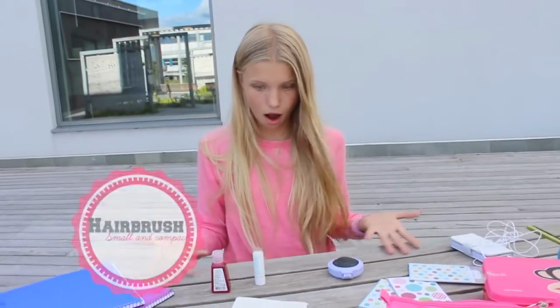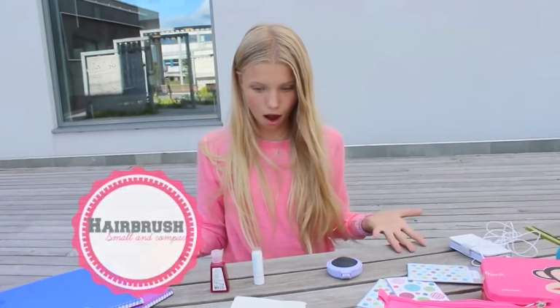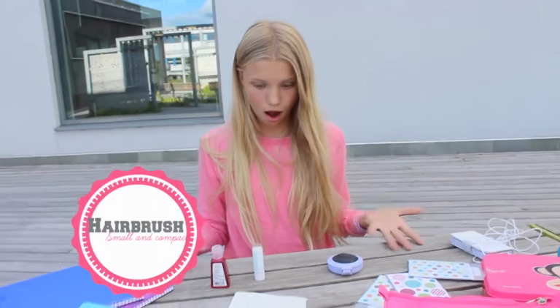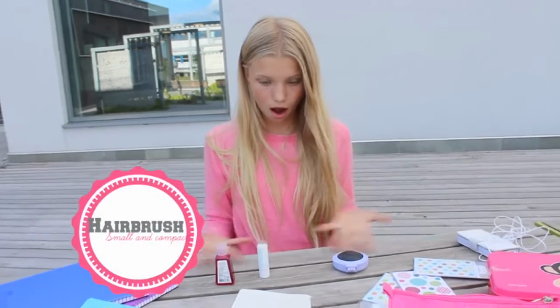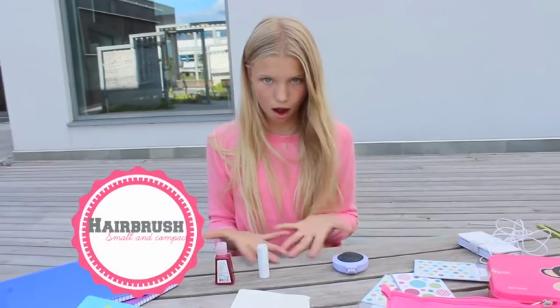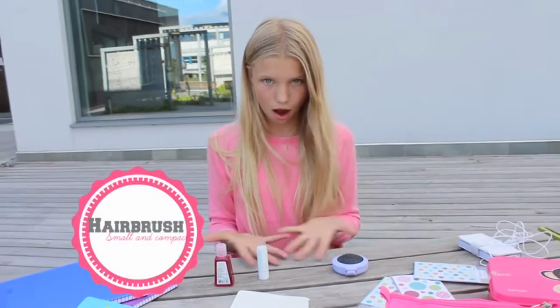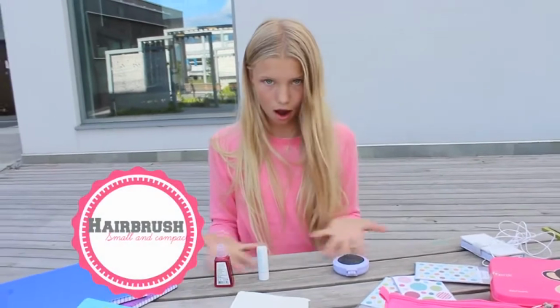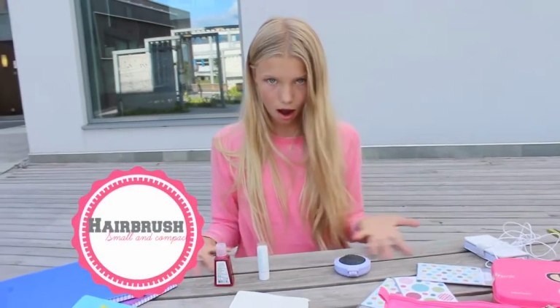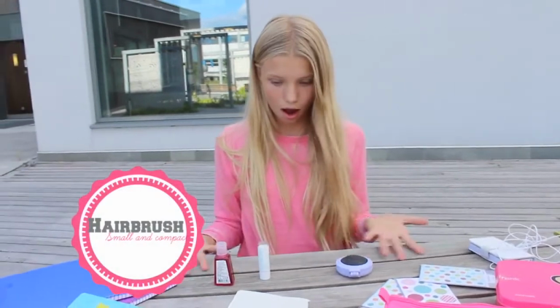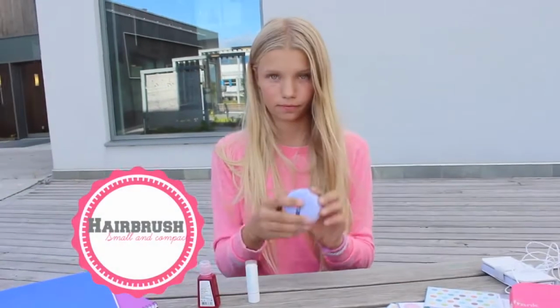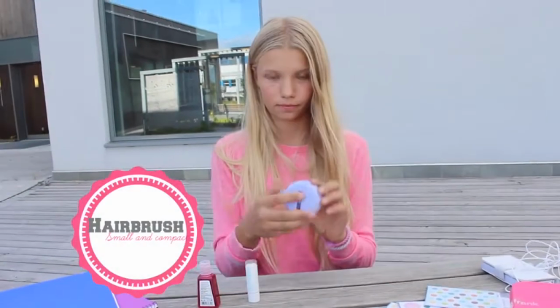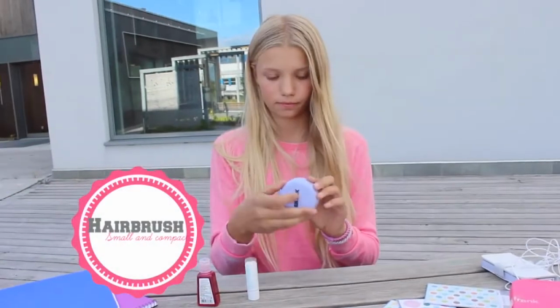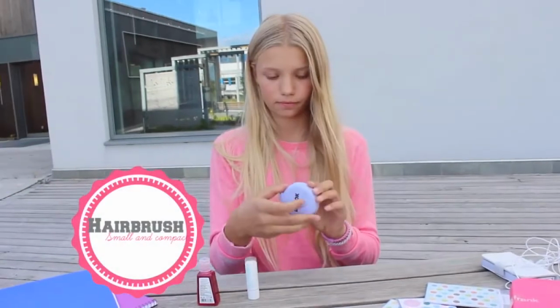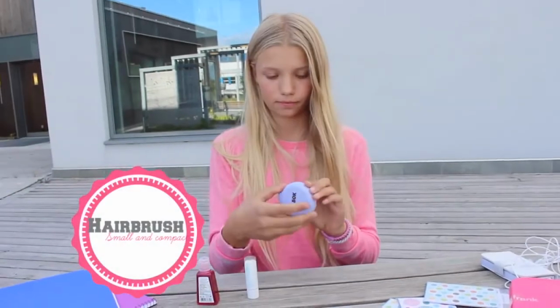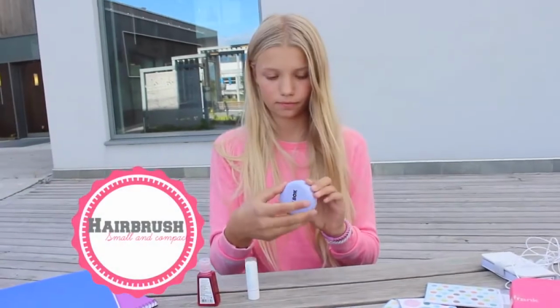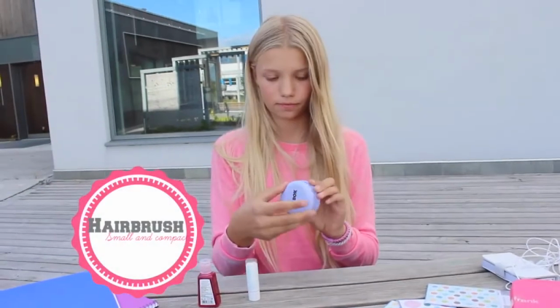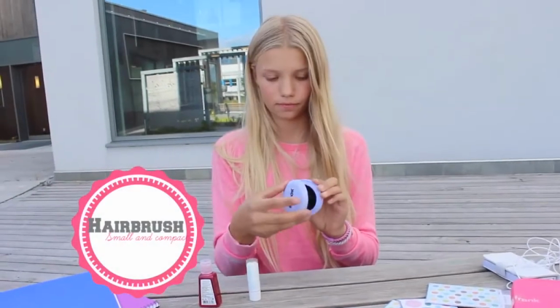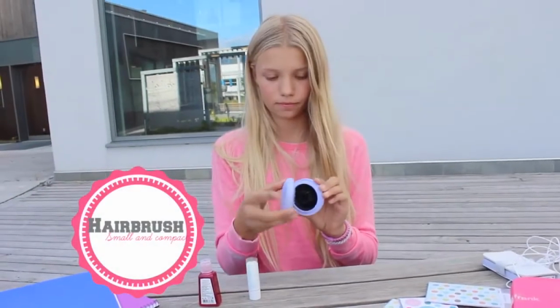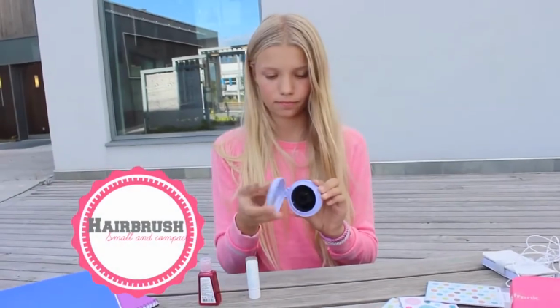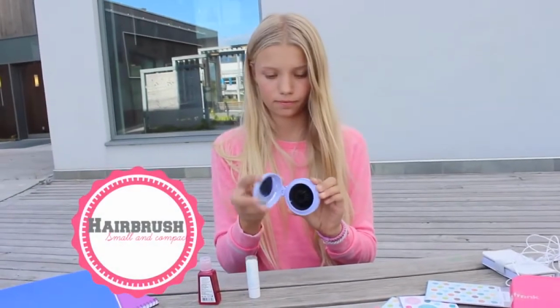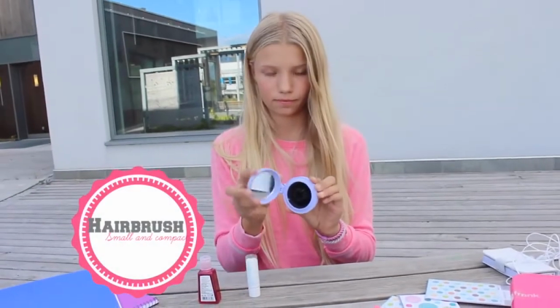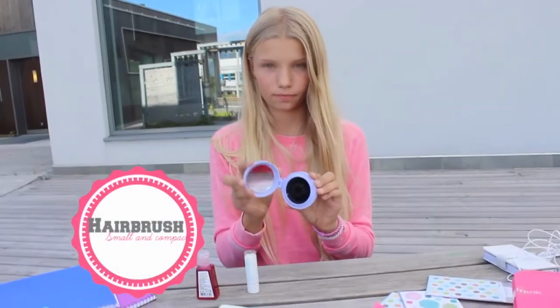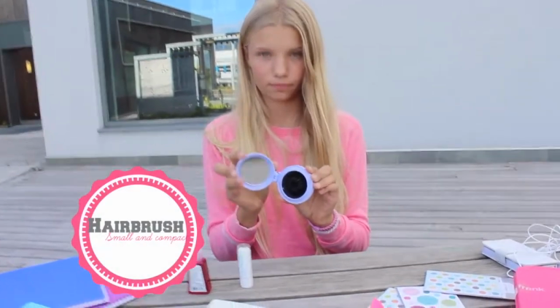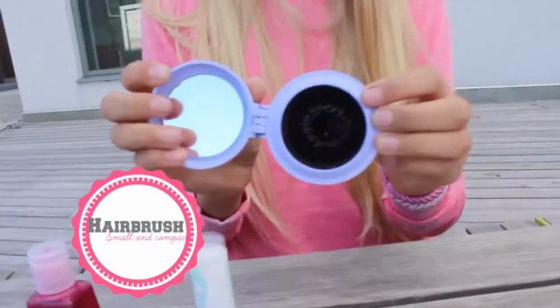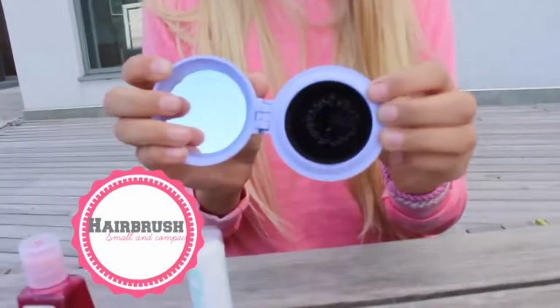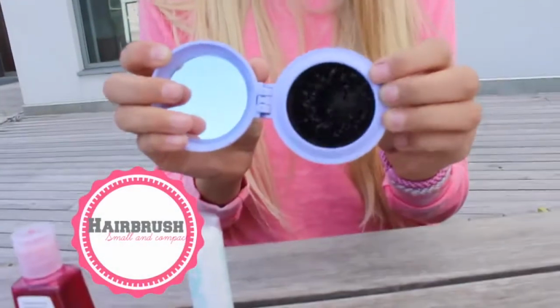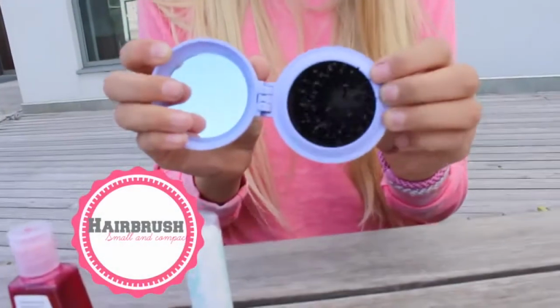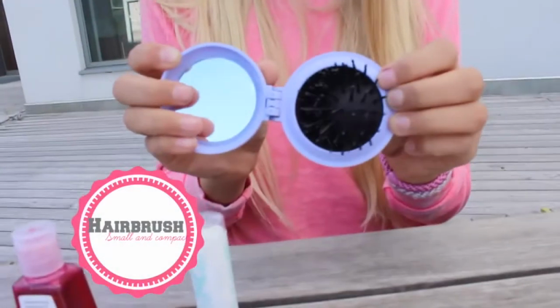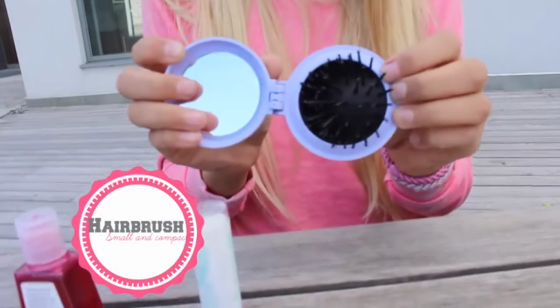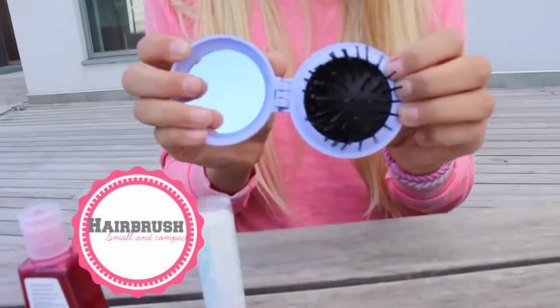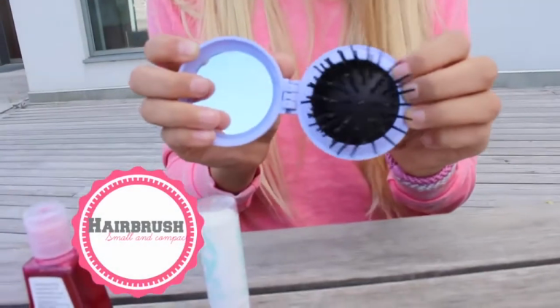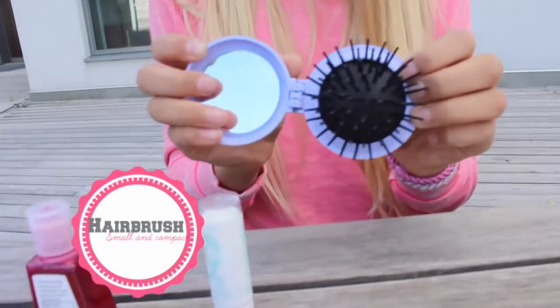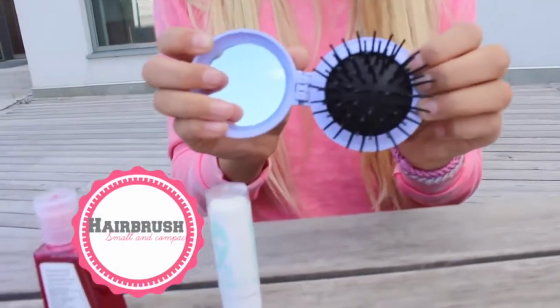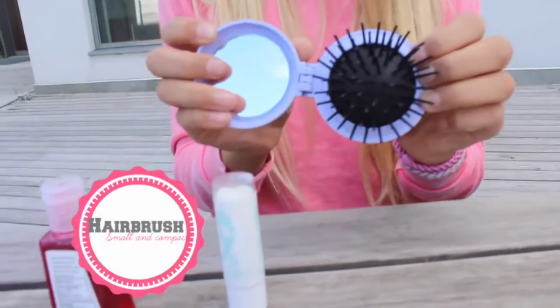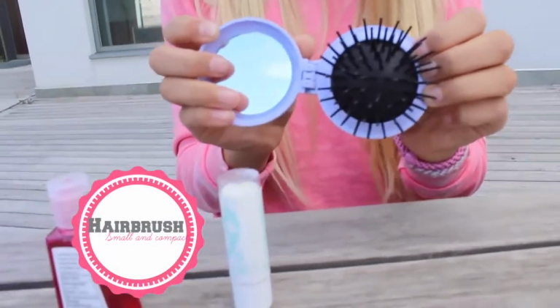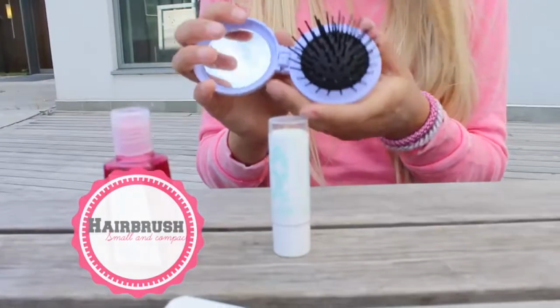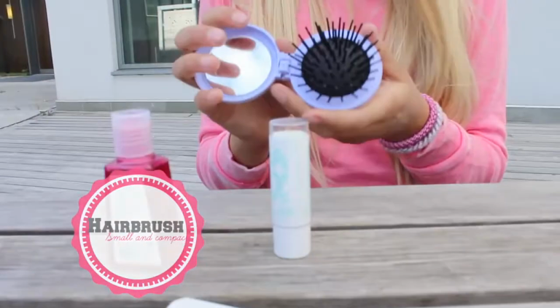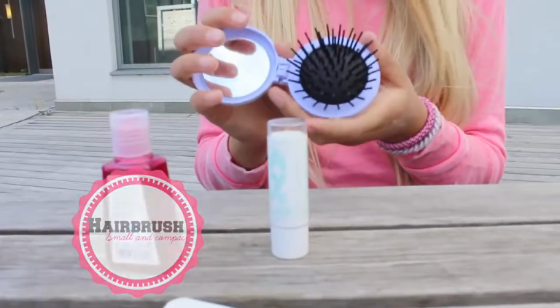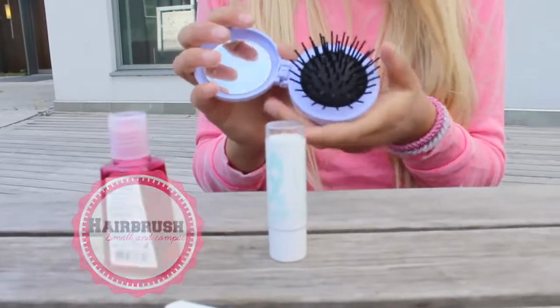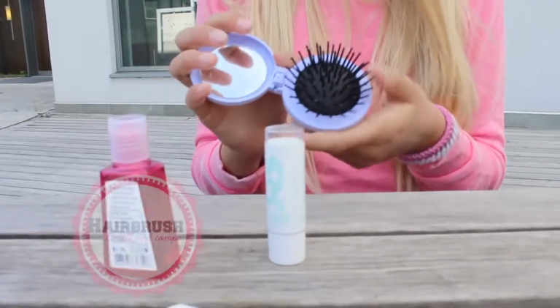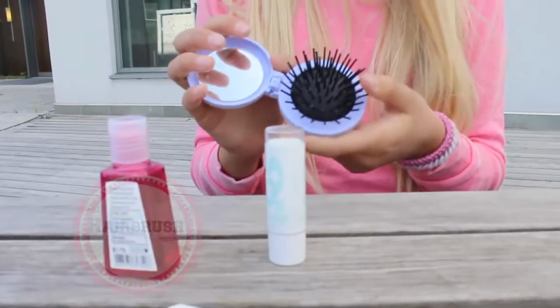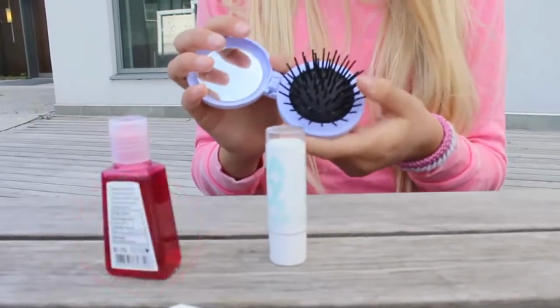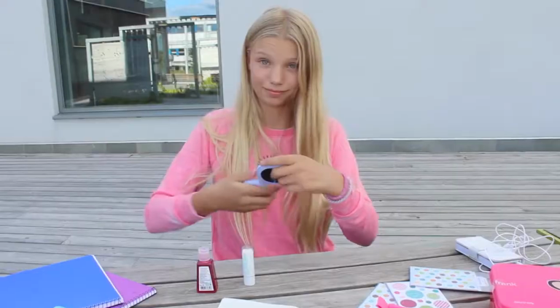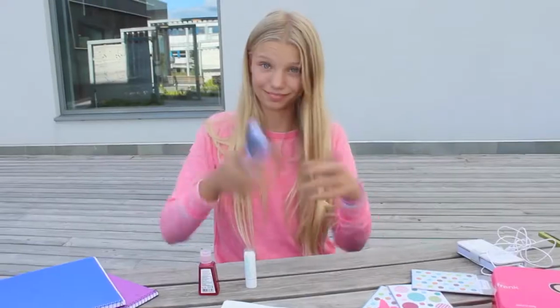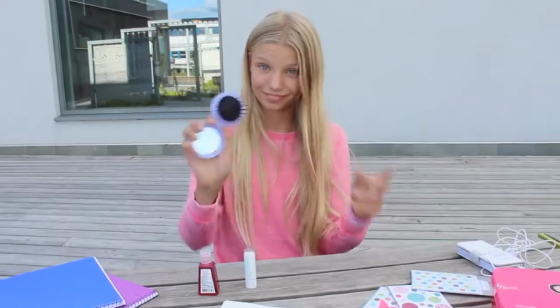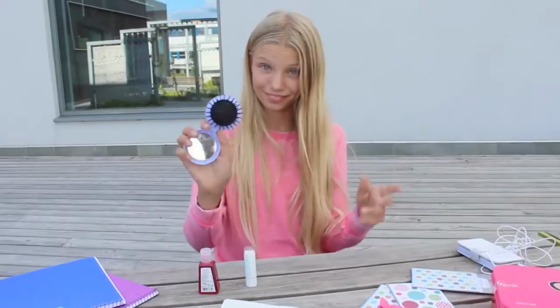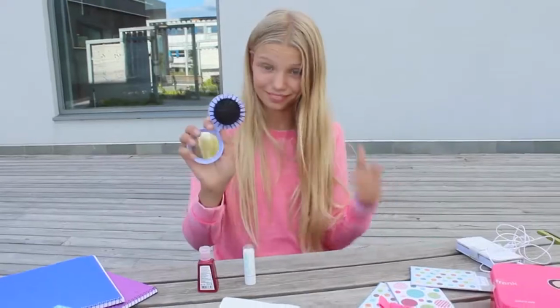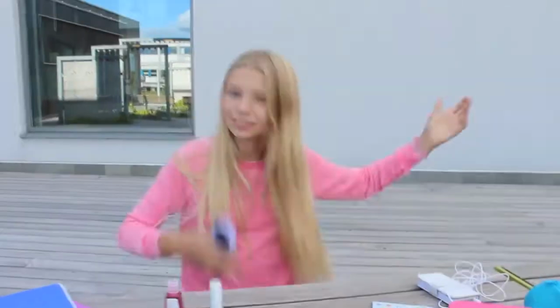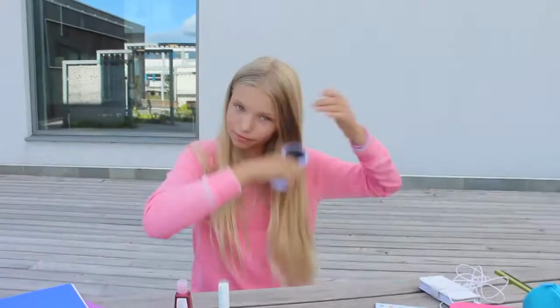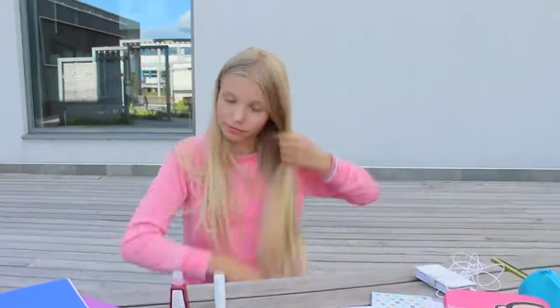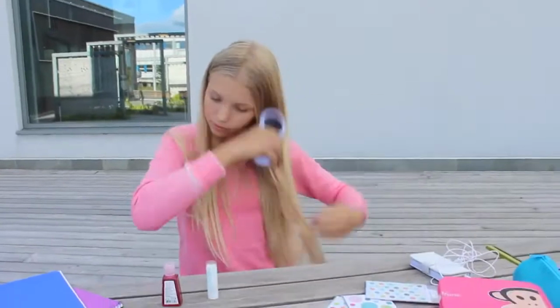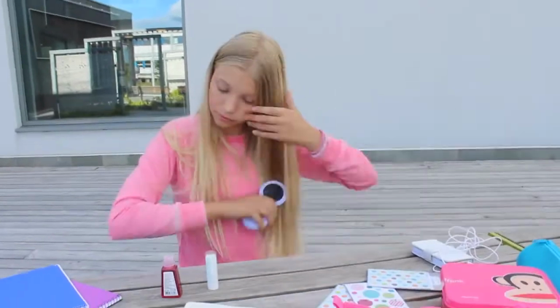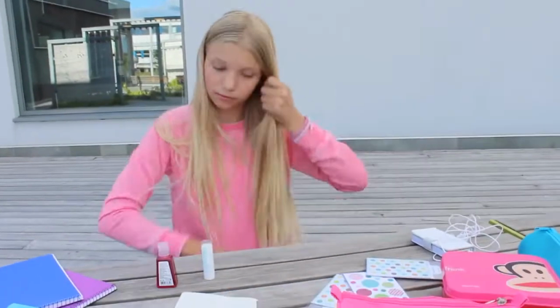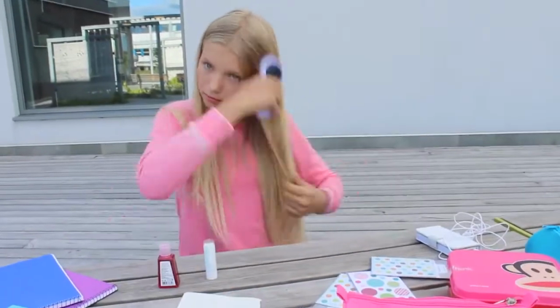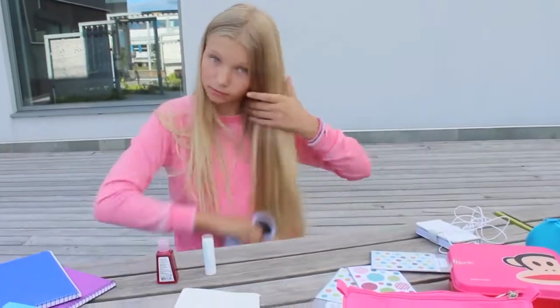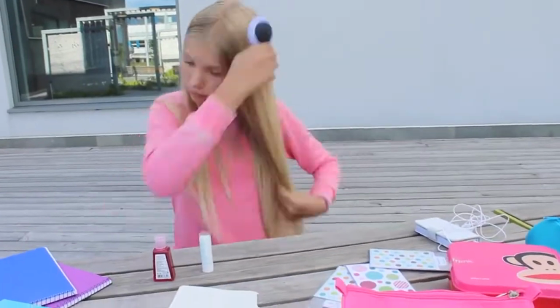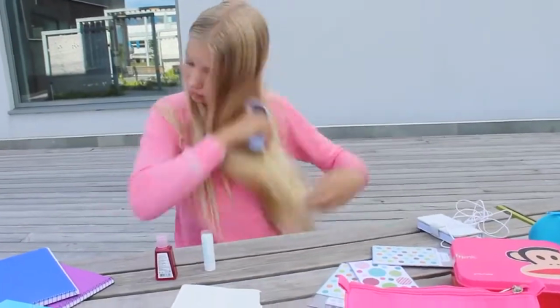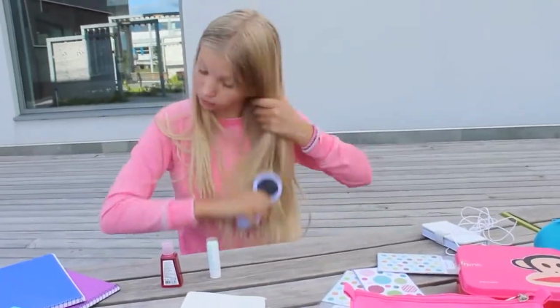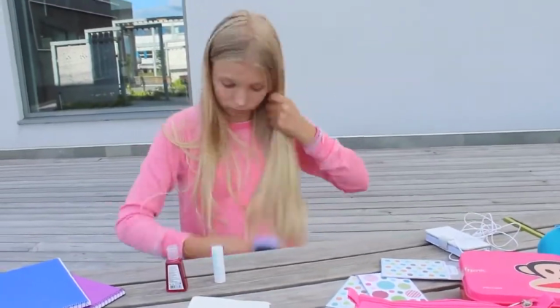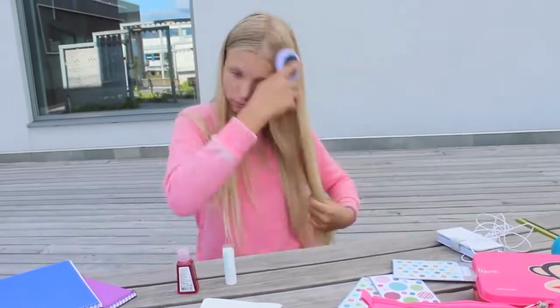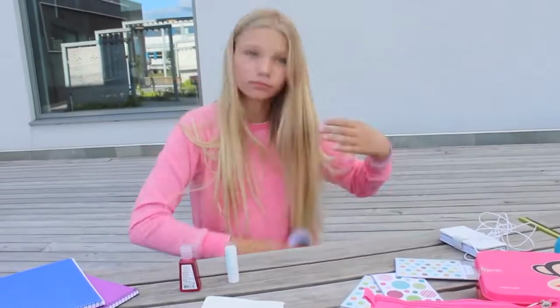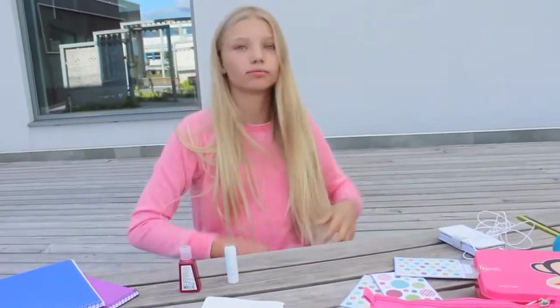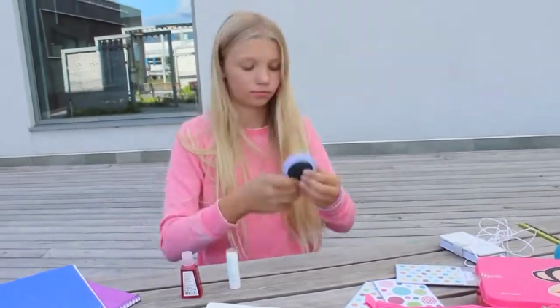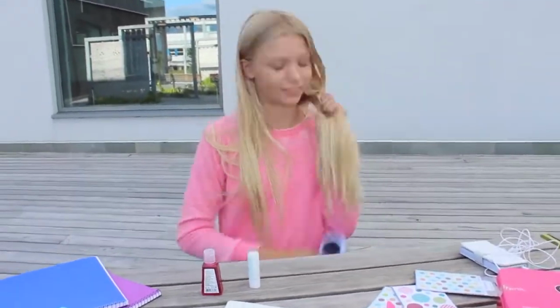So what about when your hair gets tangly? You need a hairbrush, right? I found this very cute hairbrush at H&M.